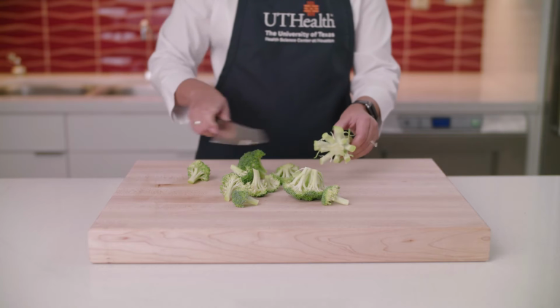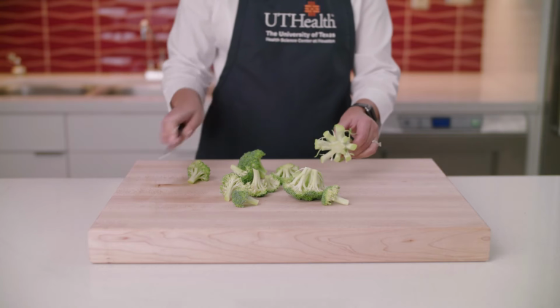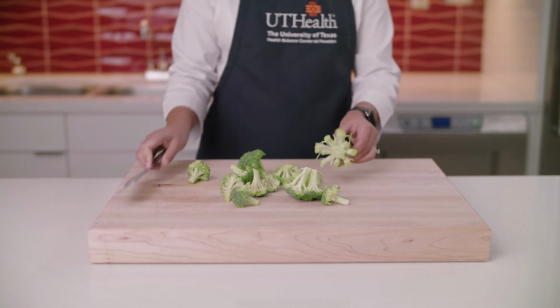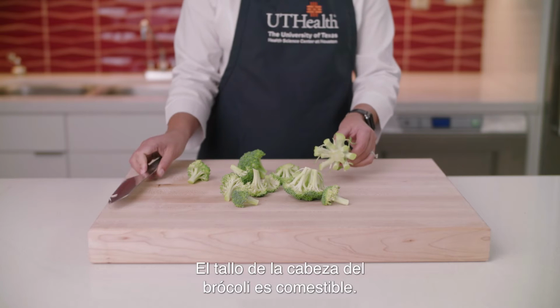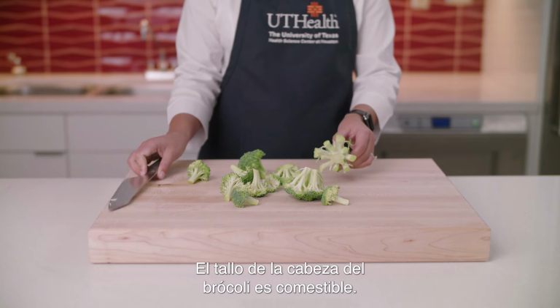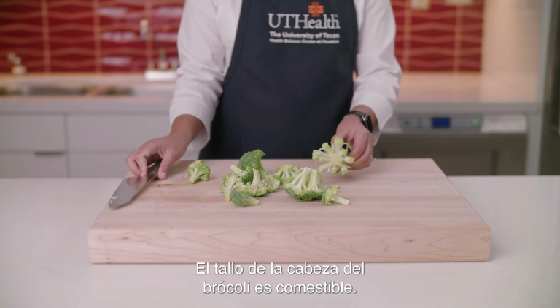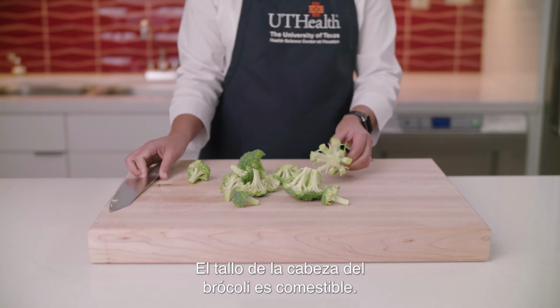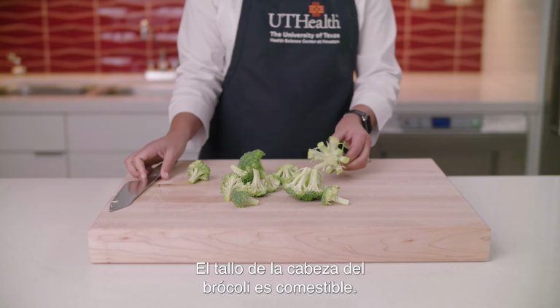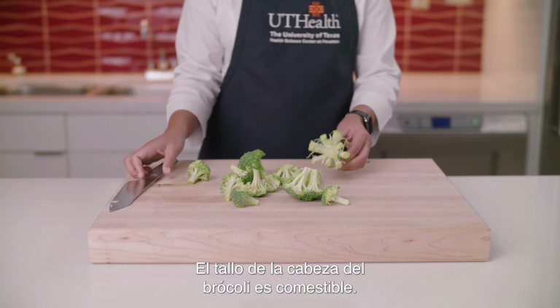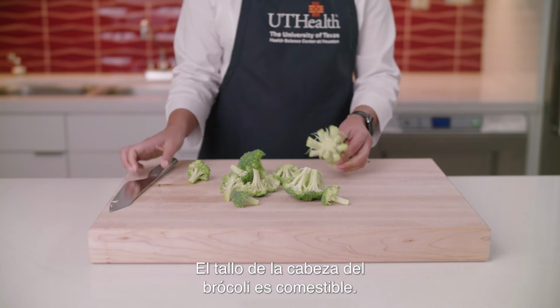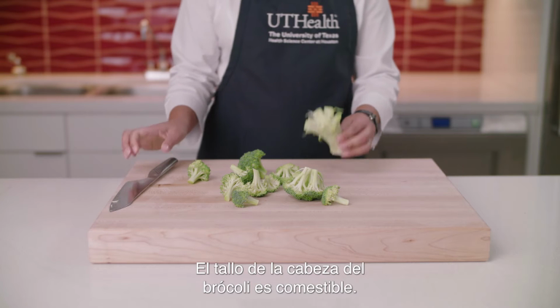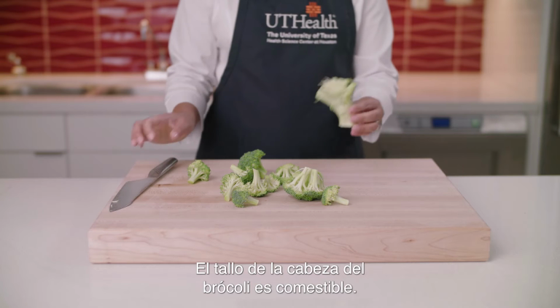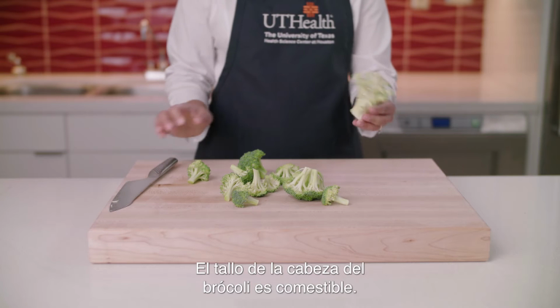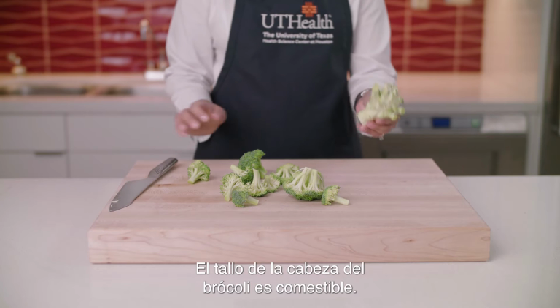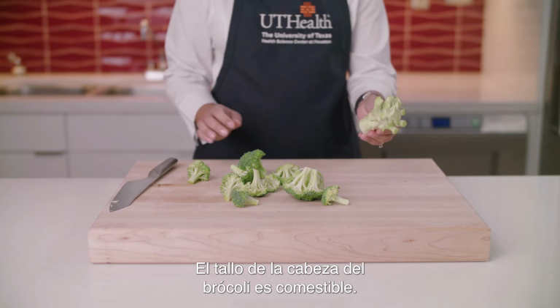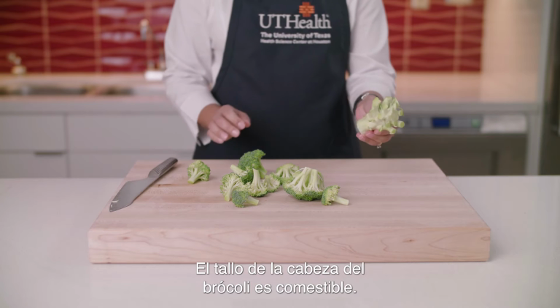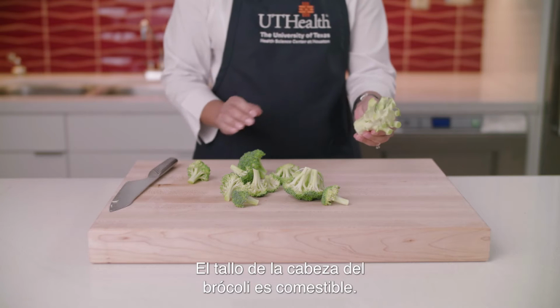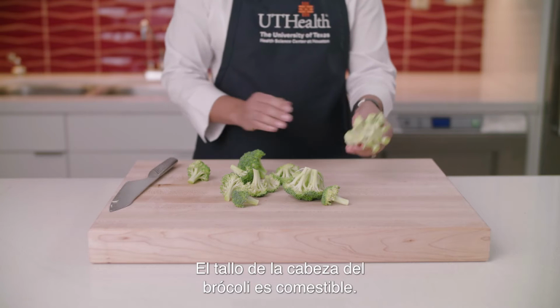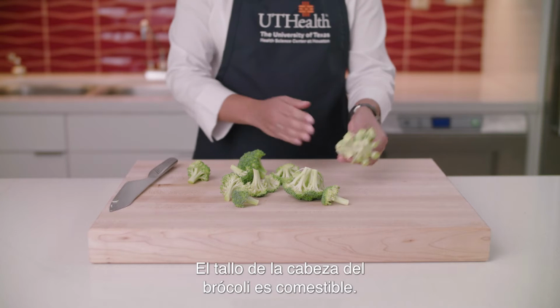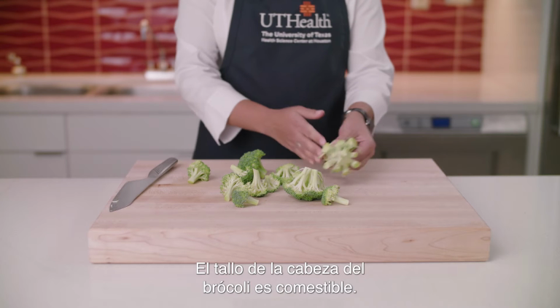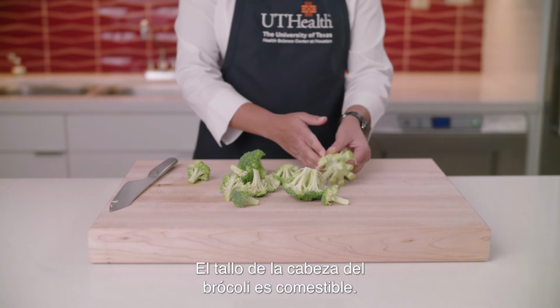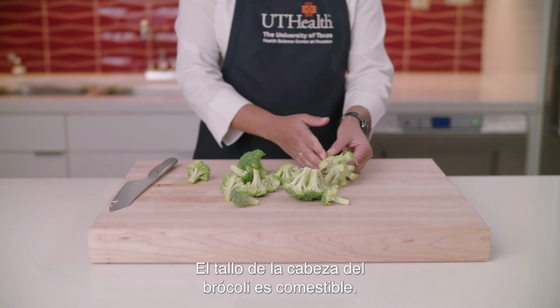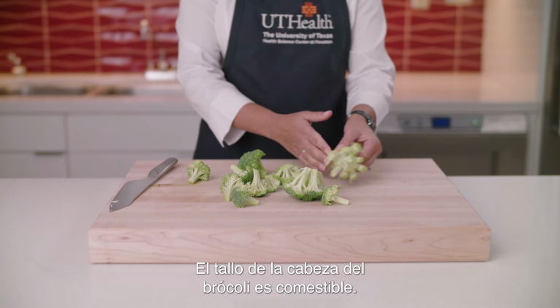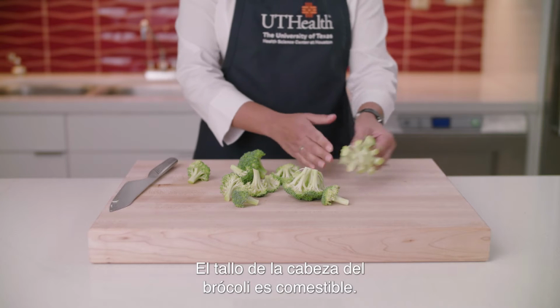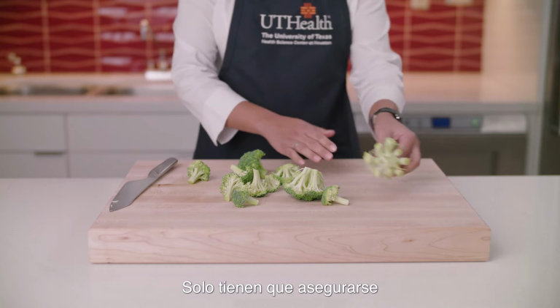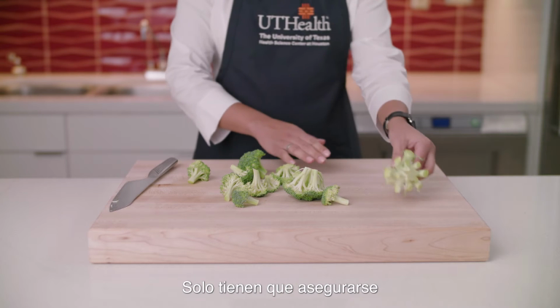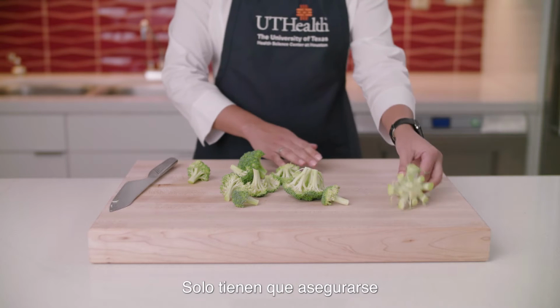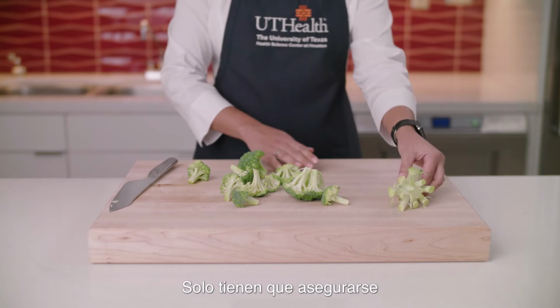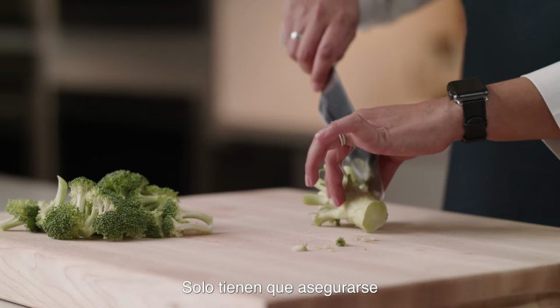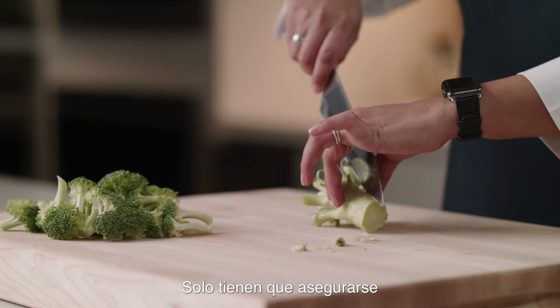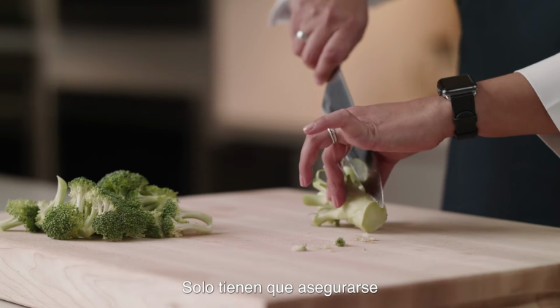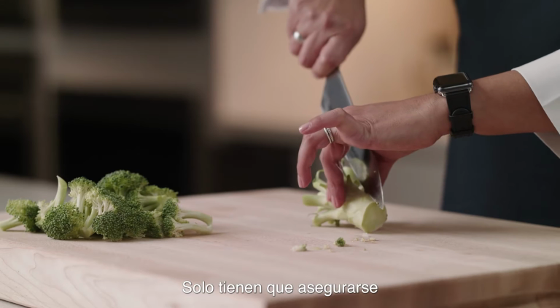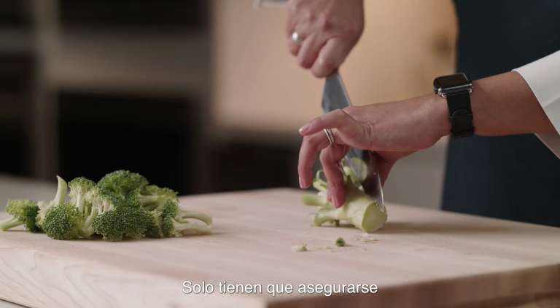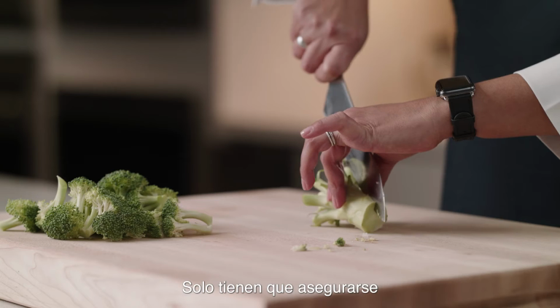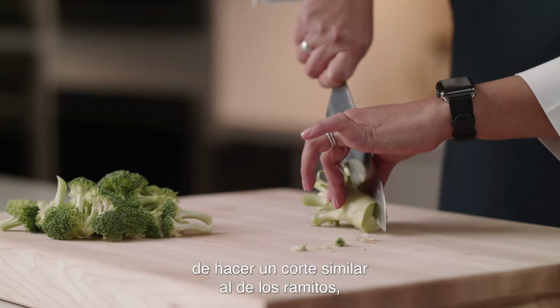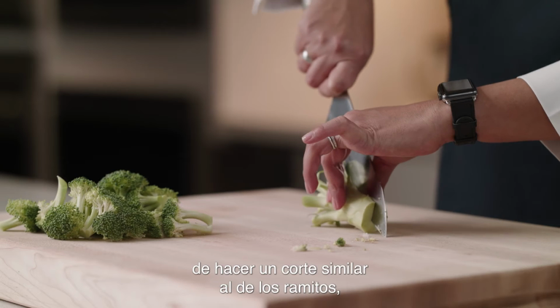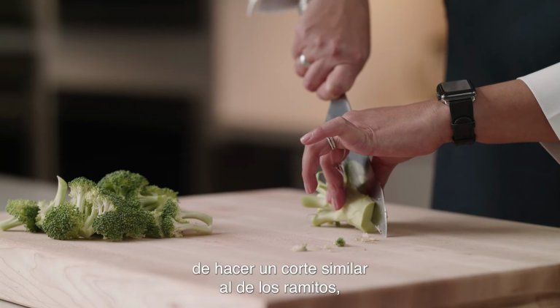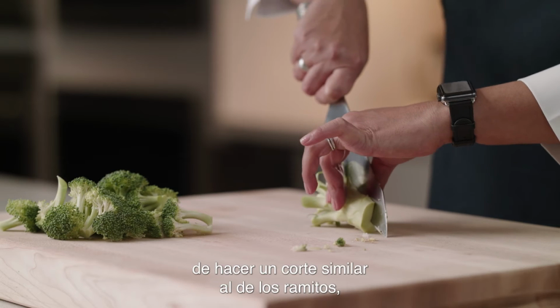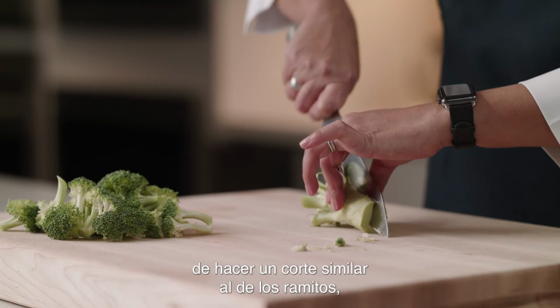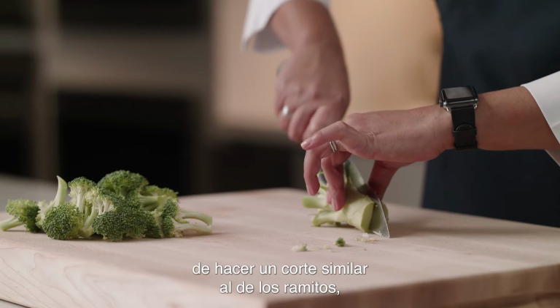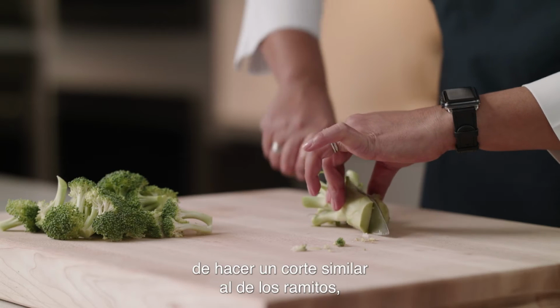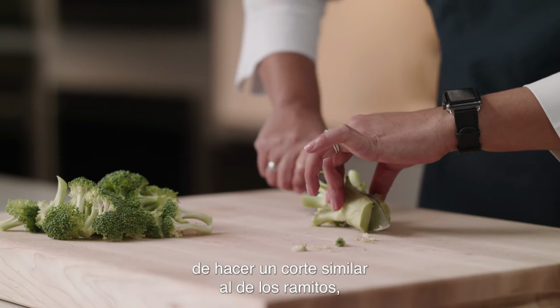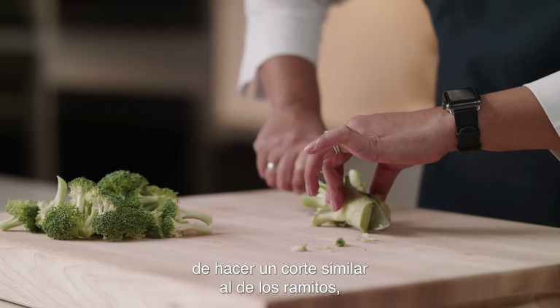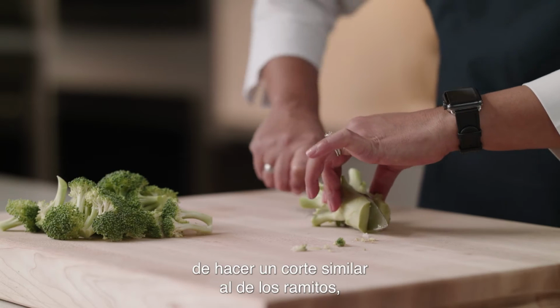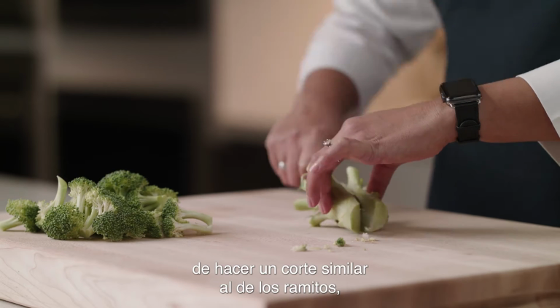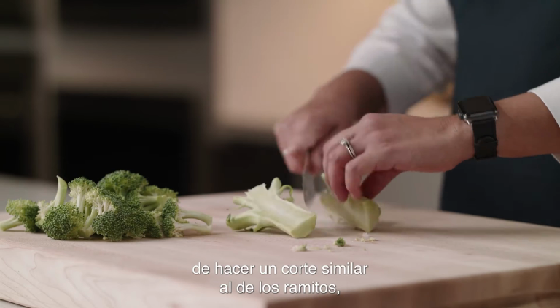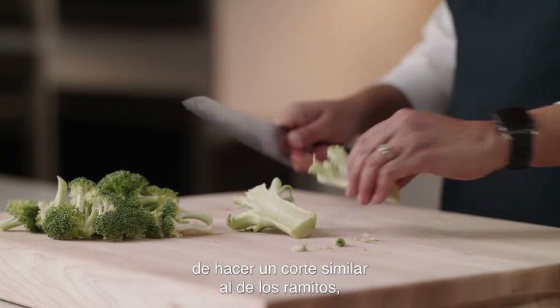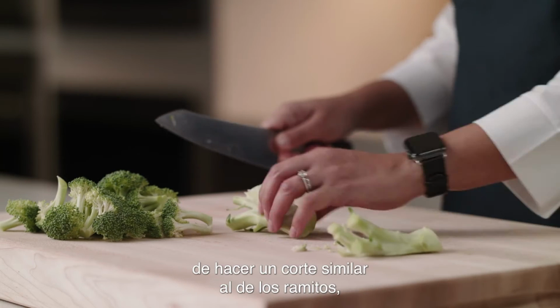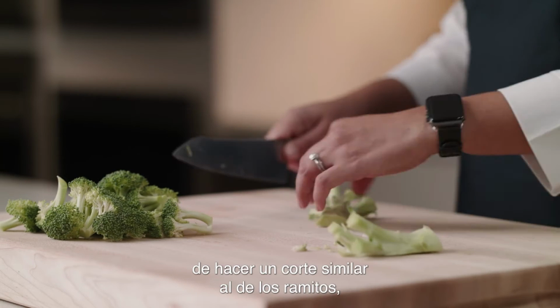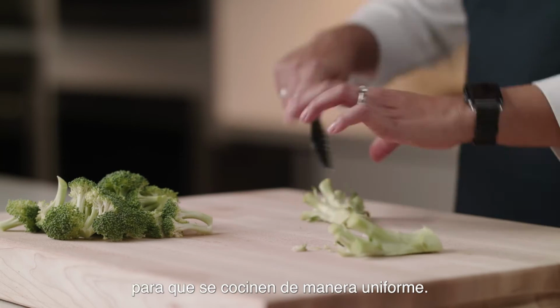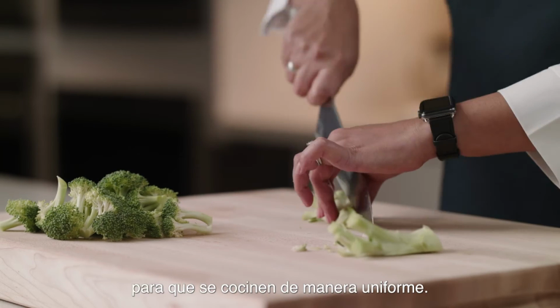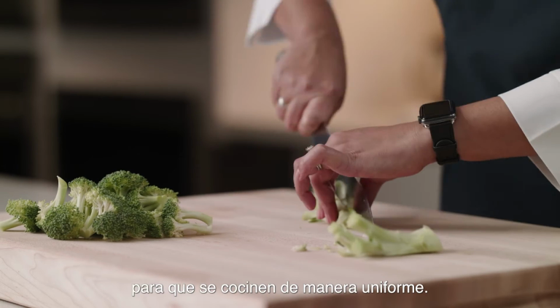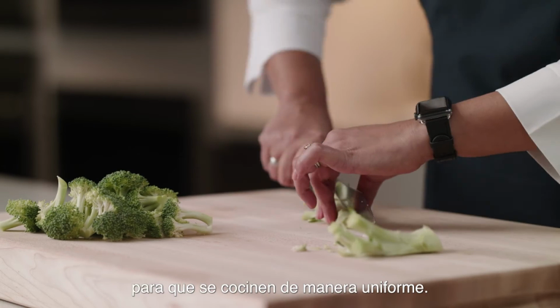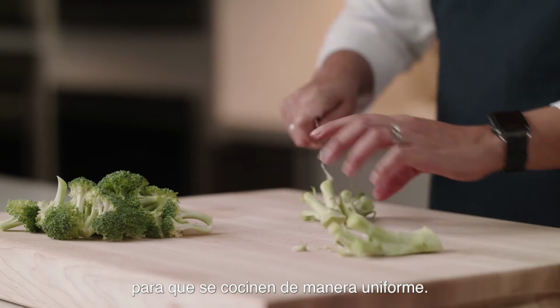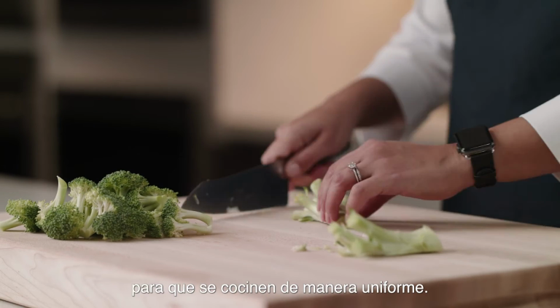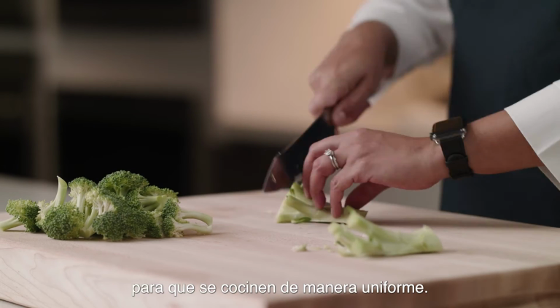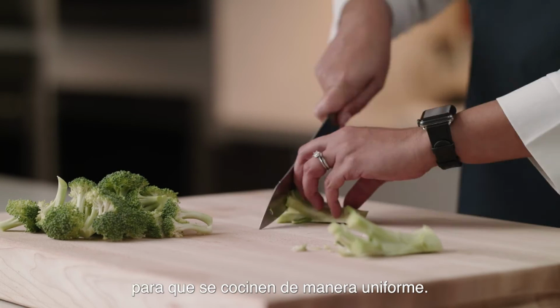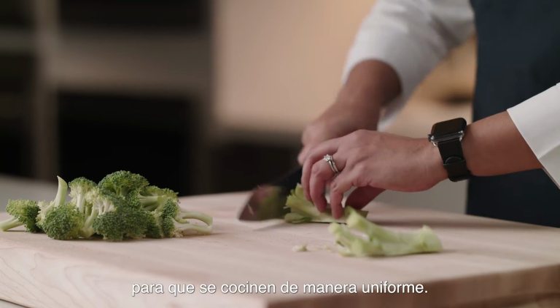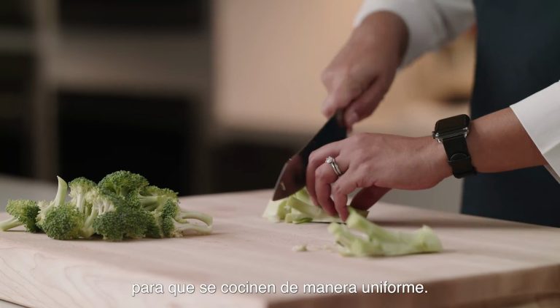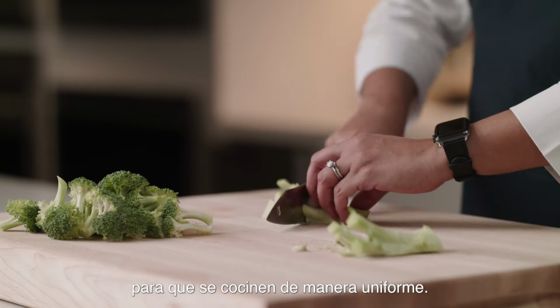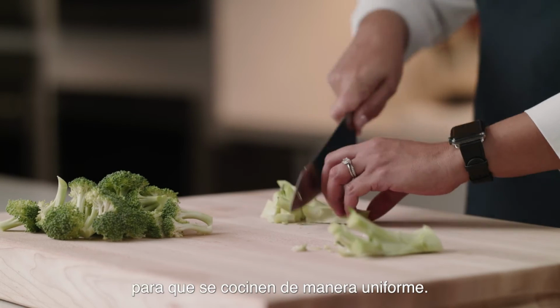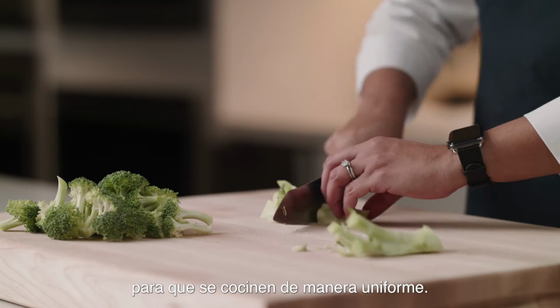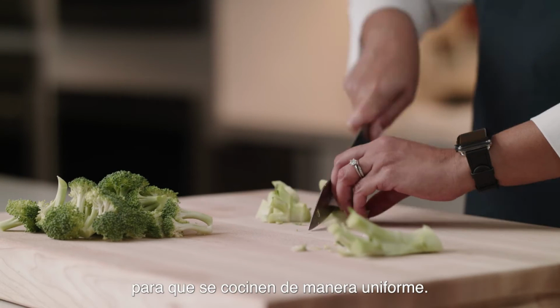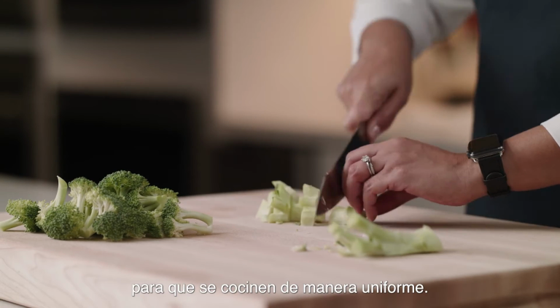The stem of the broccoli head is edible. You just need to make sure it's a similar cut to the florets so that they cook evenly together.